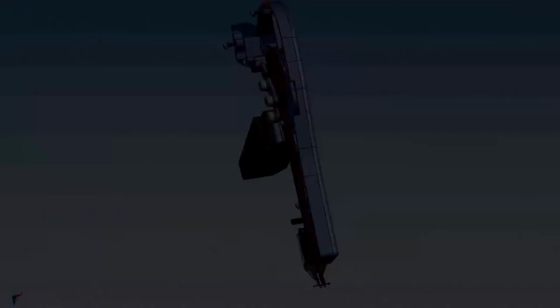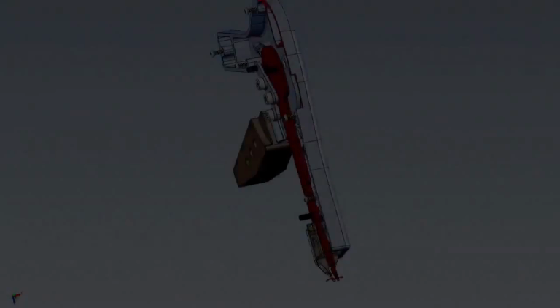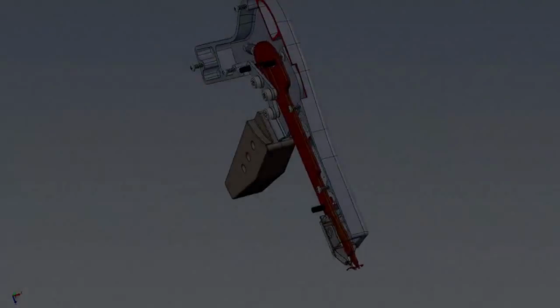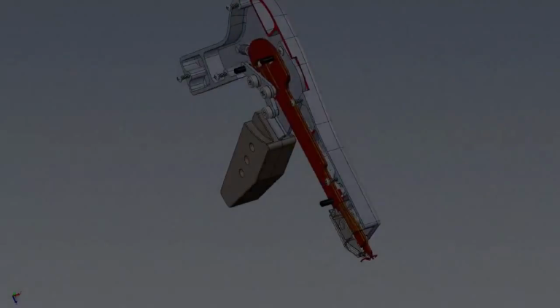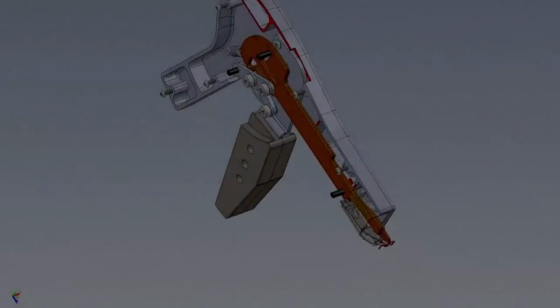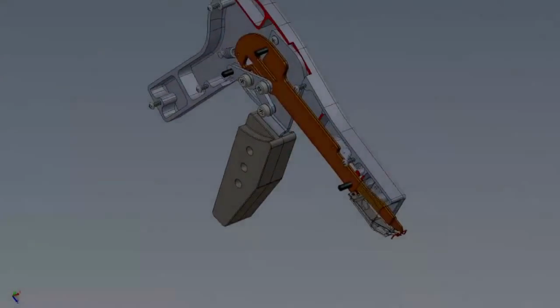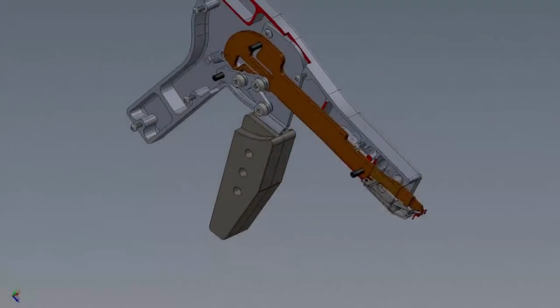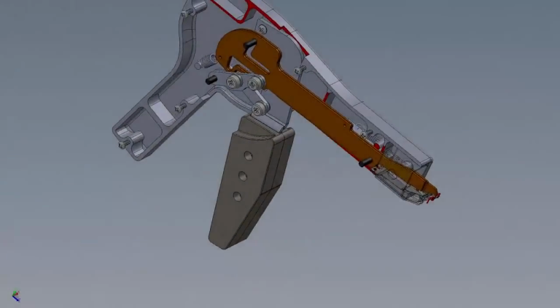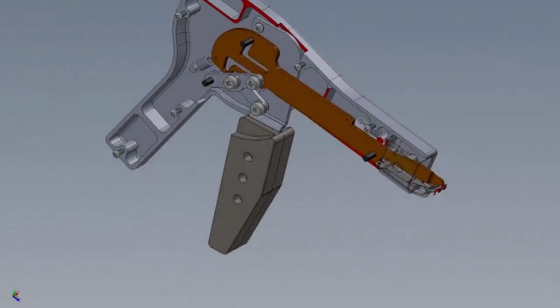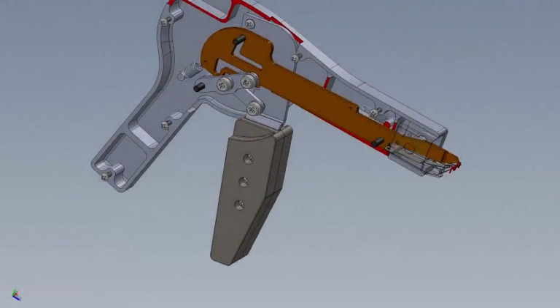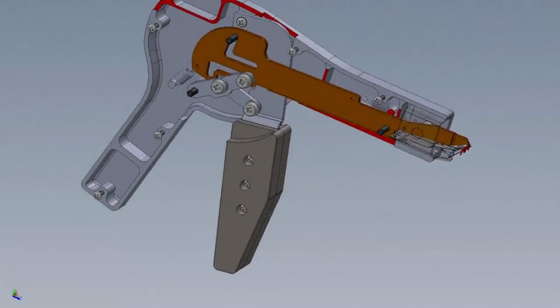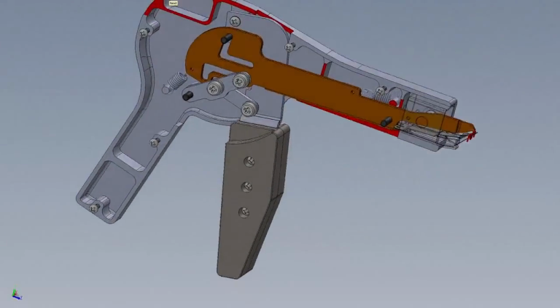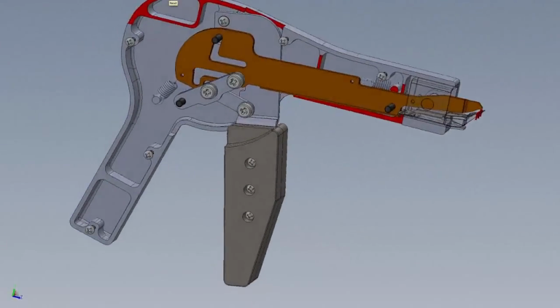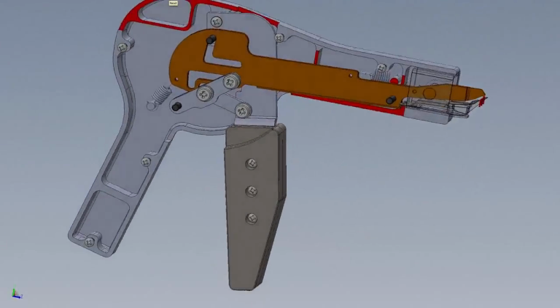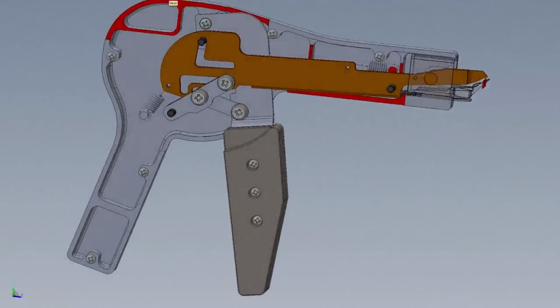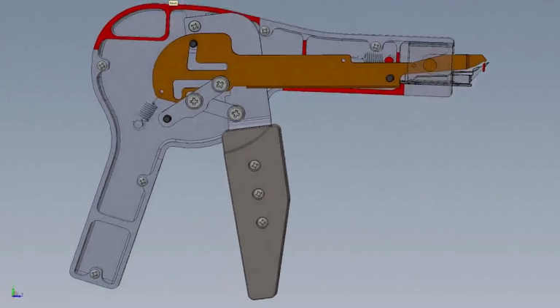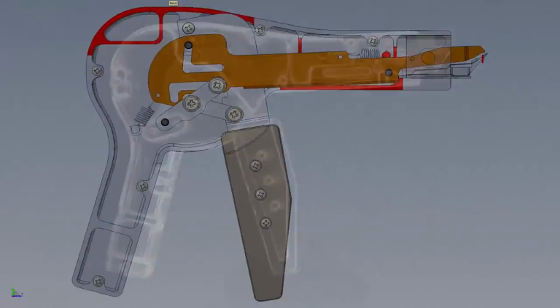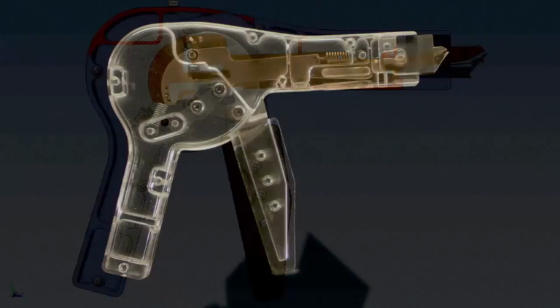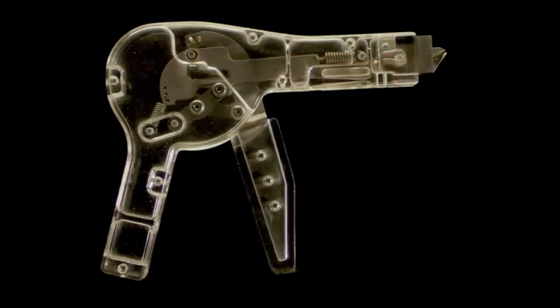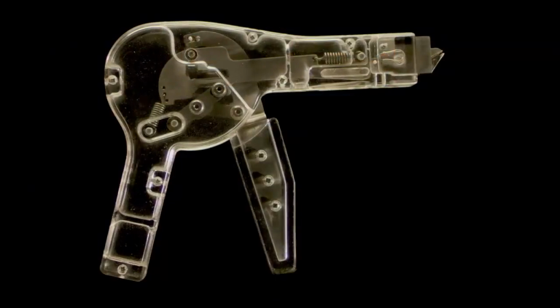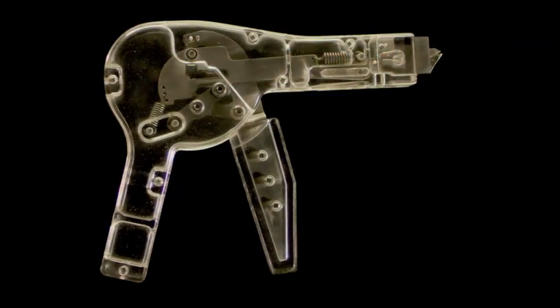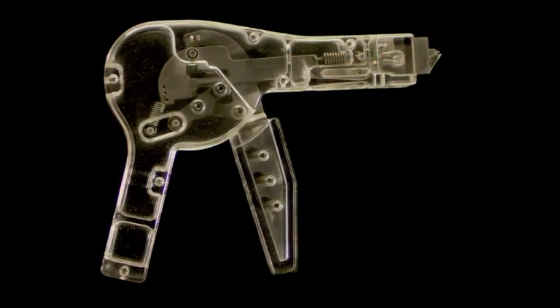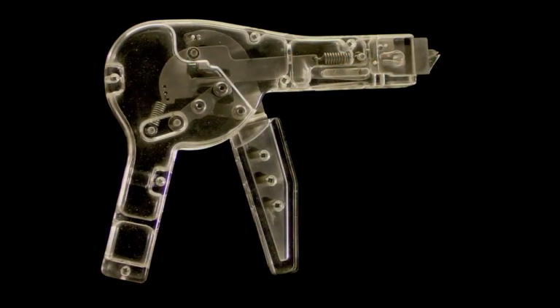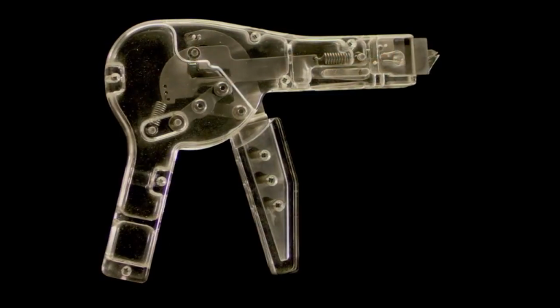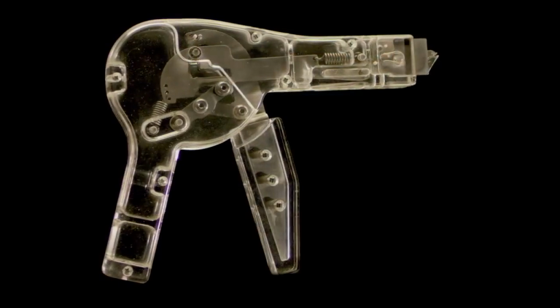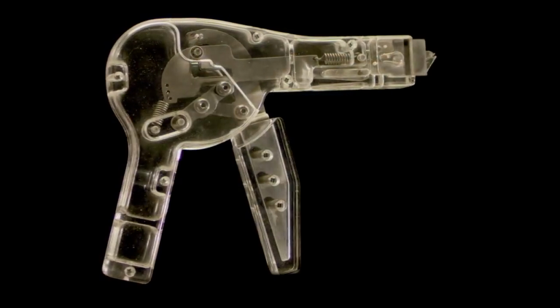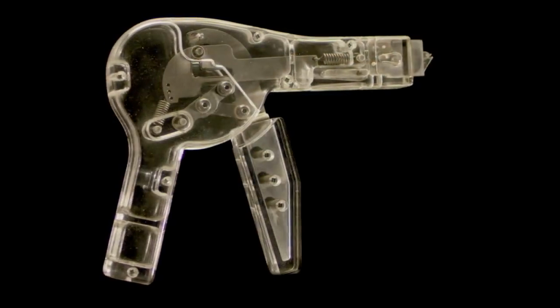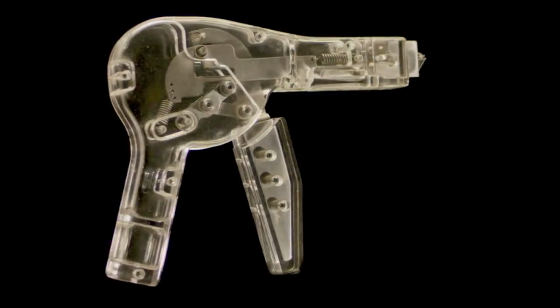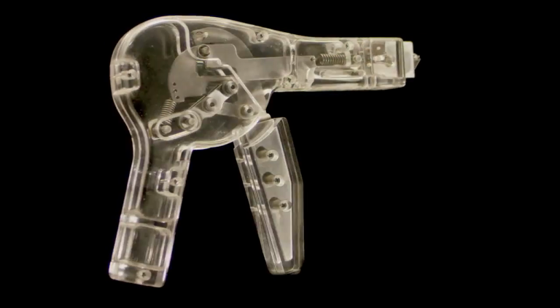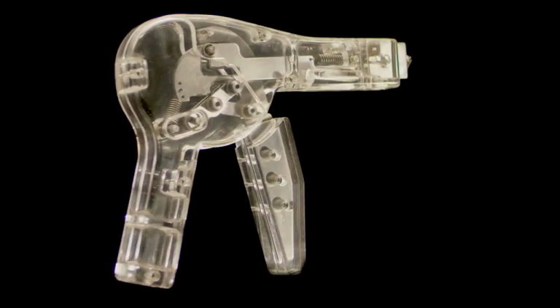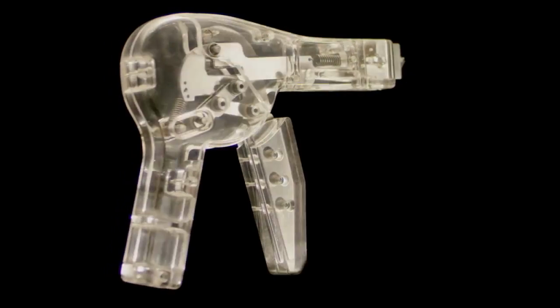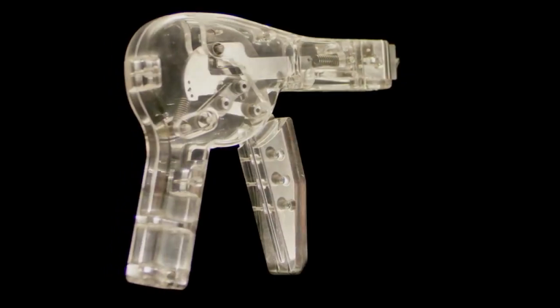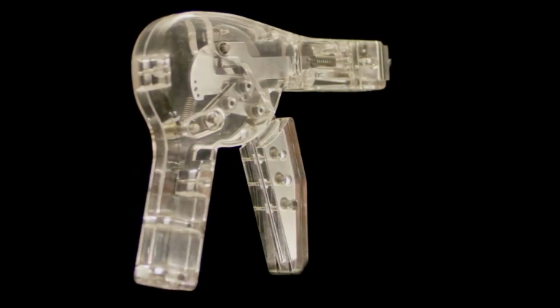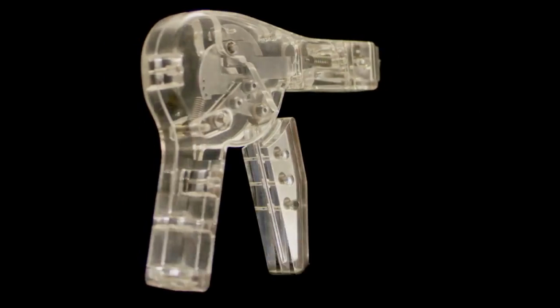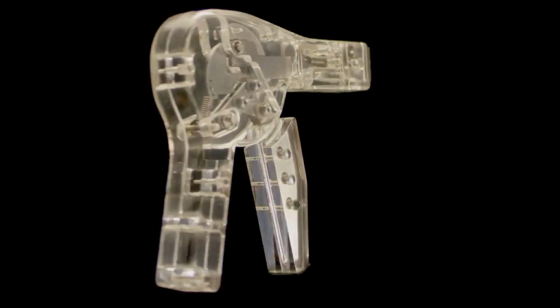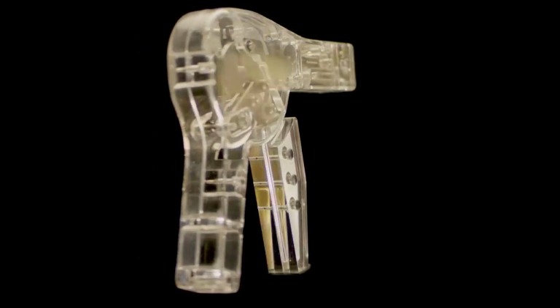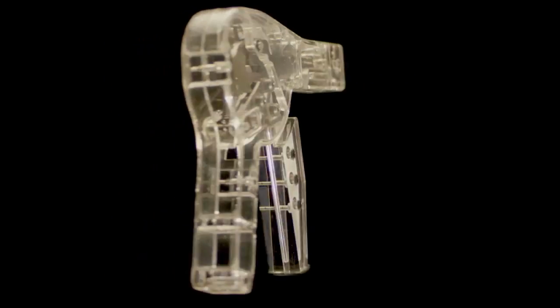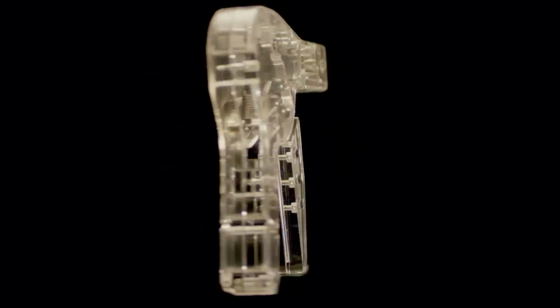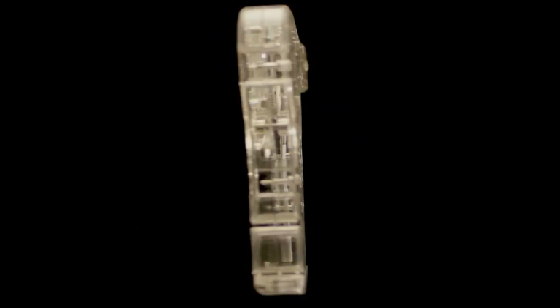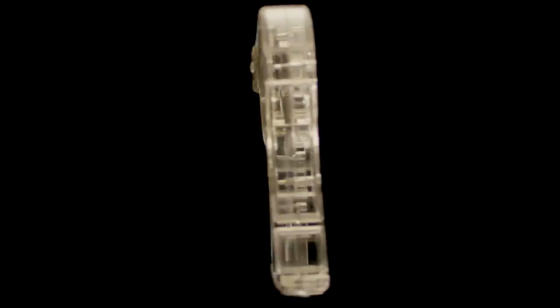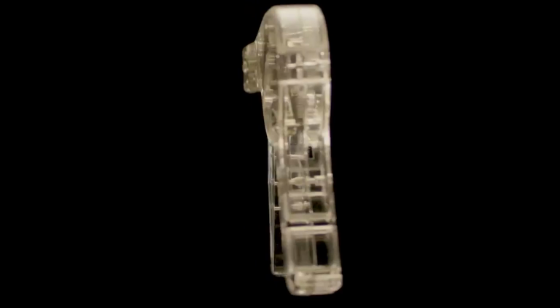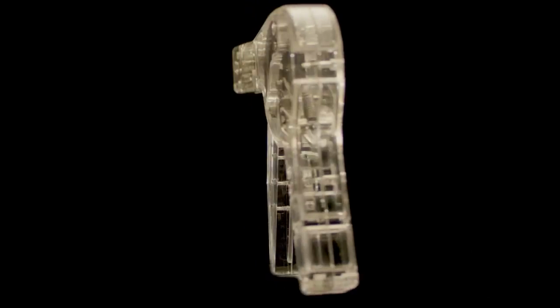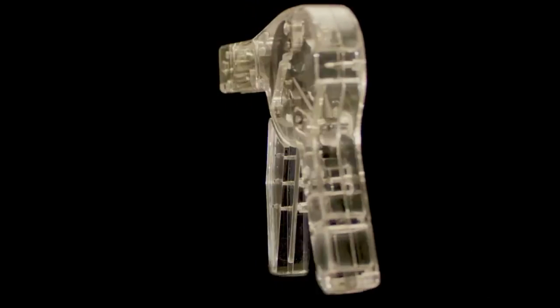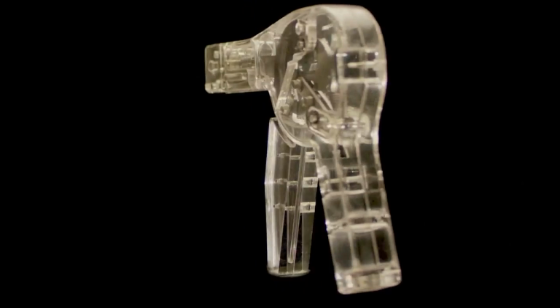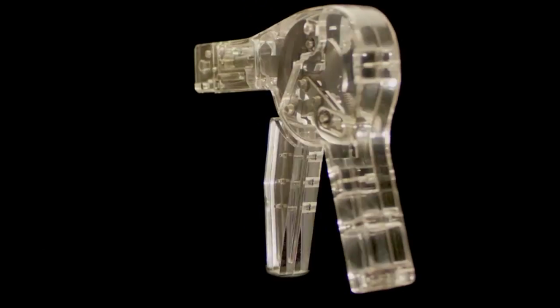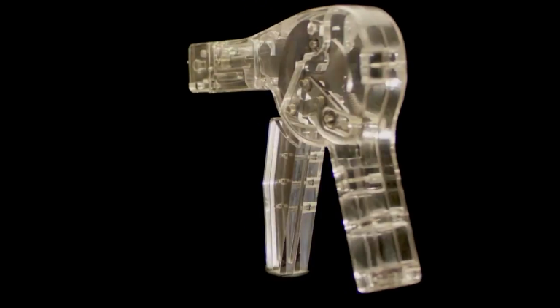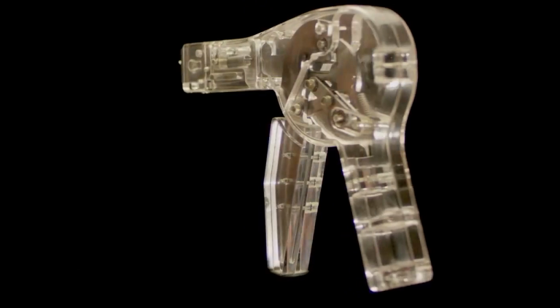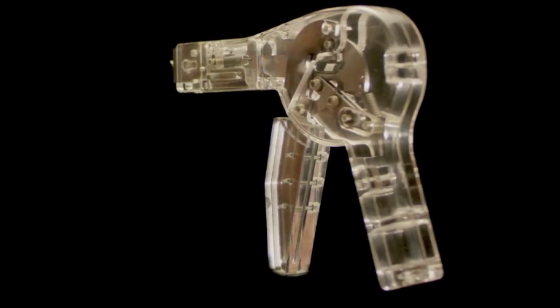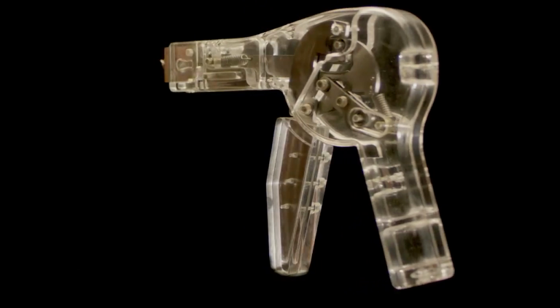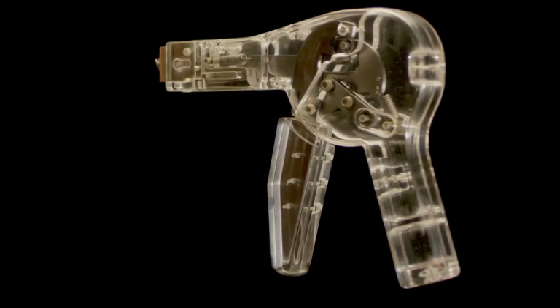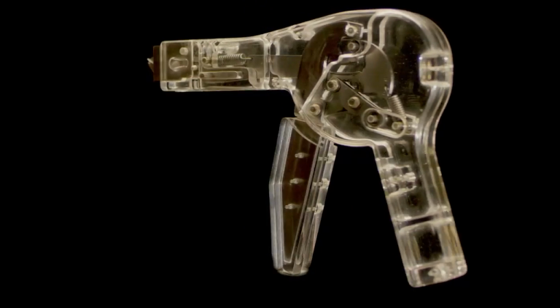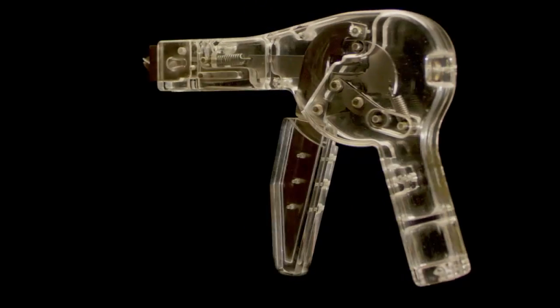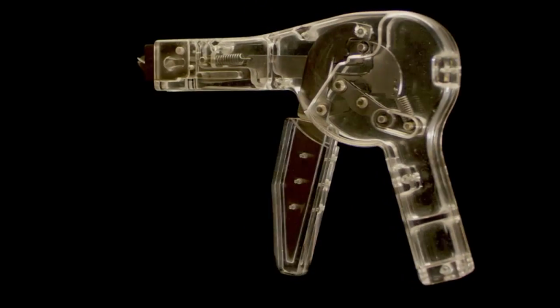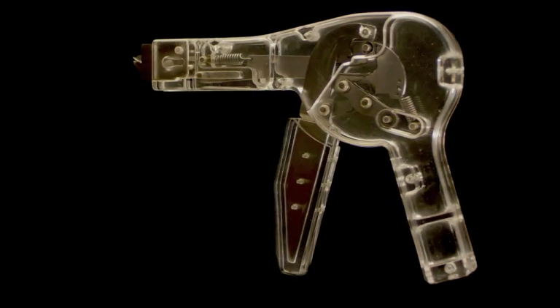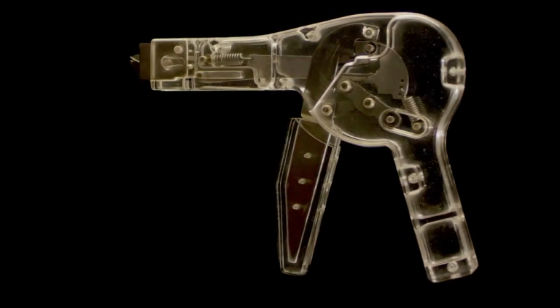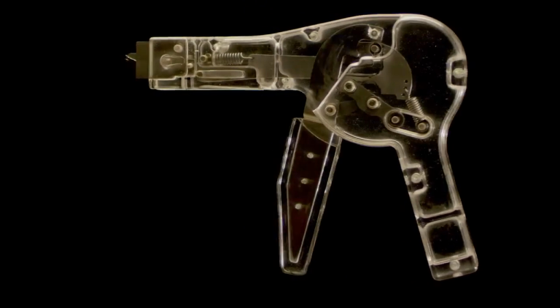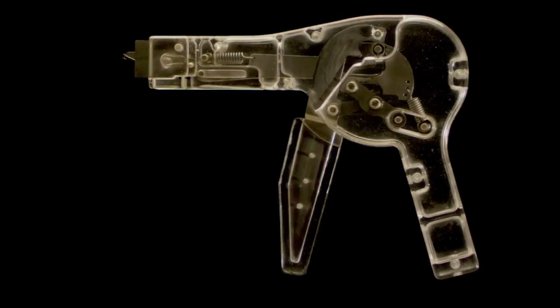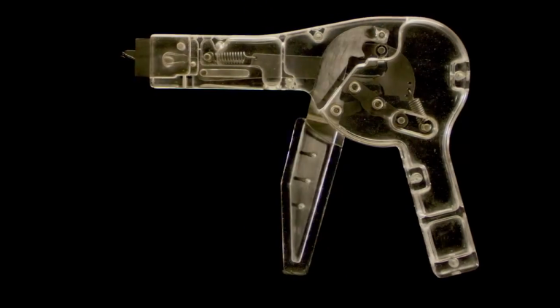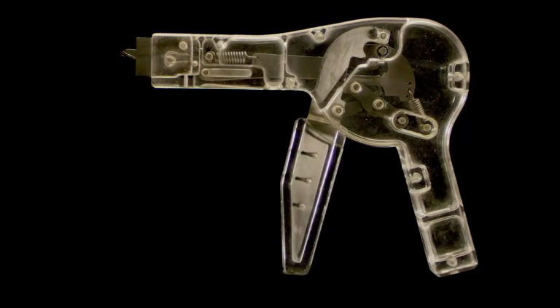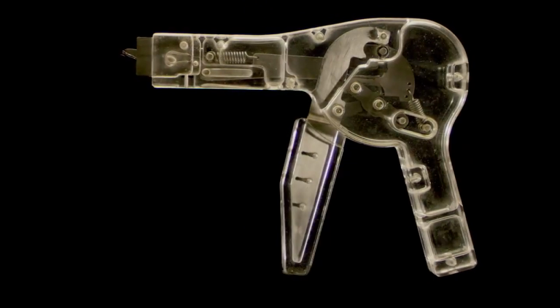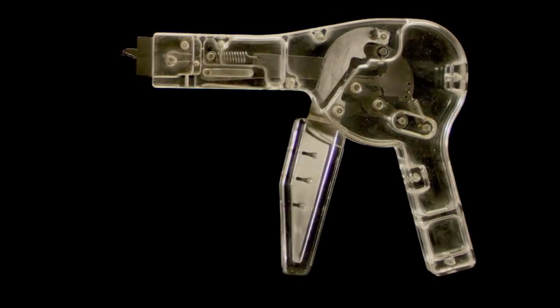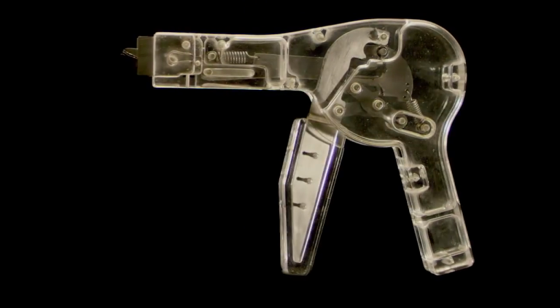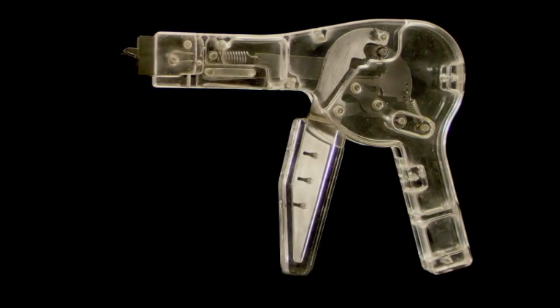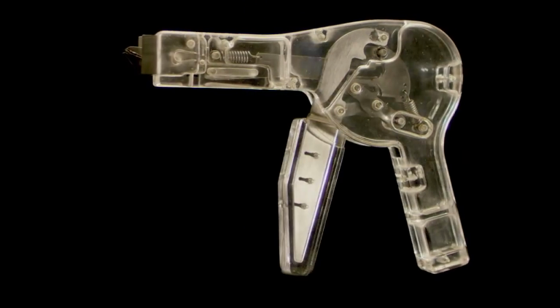This is the SSR, the first device to make the removal of surgical staples sterile and efficient. Wait, what?